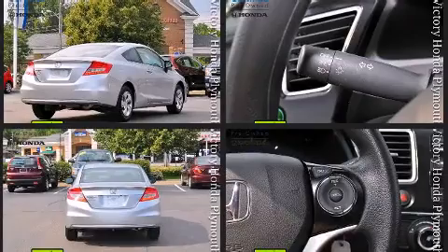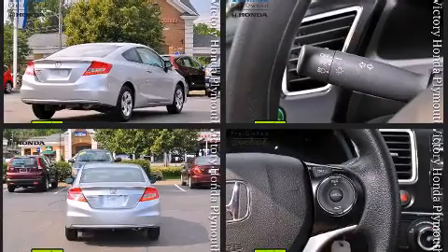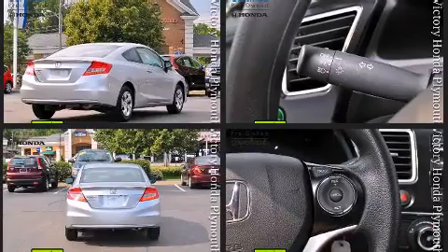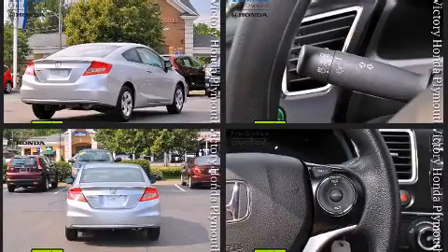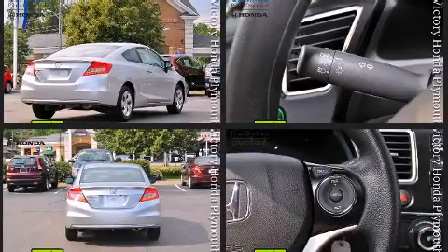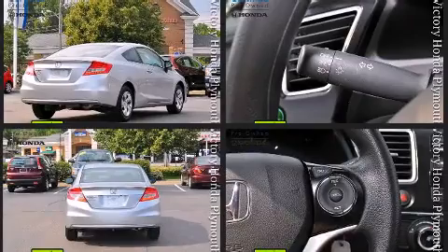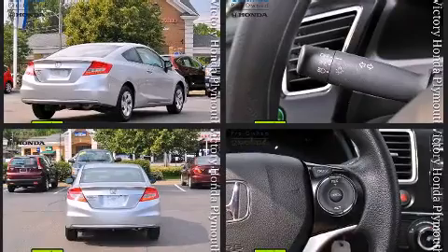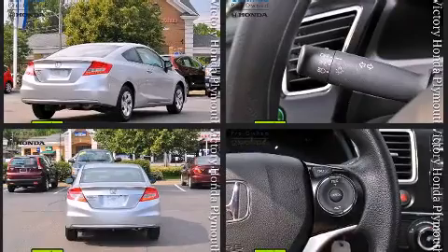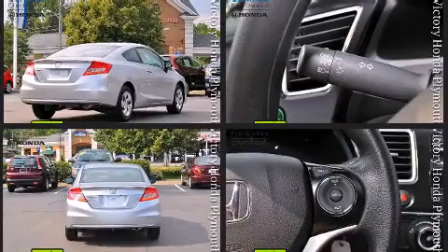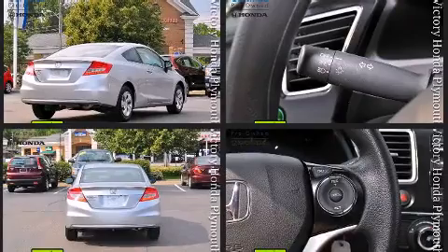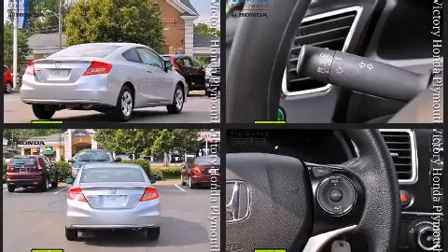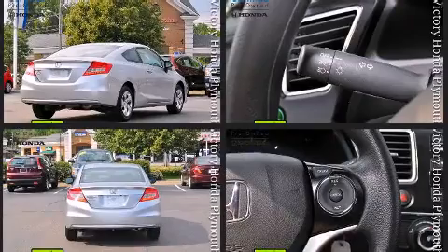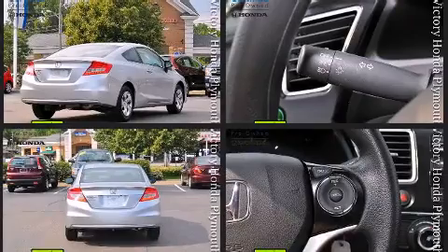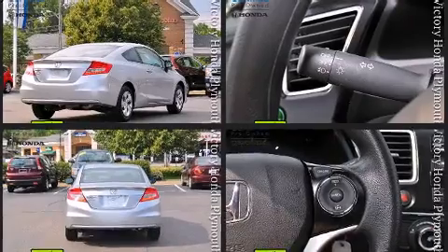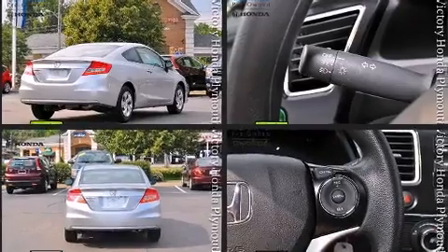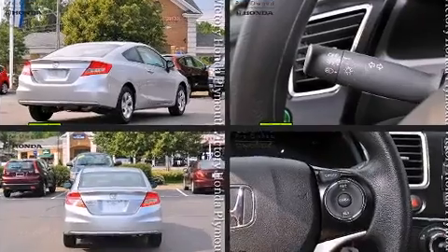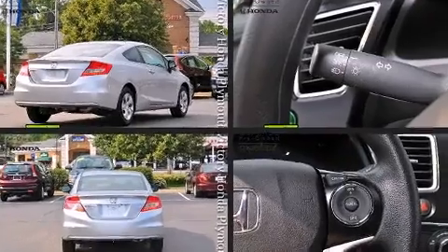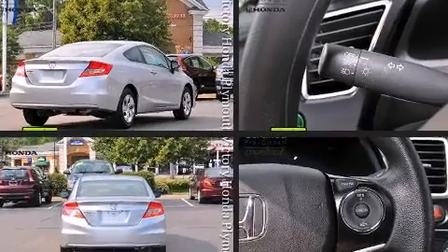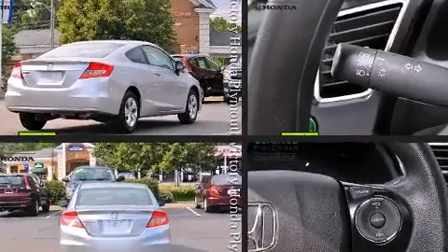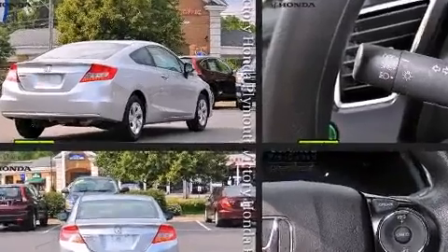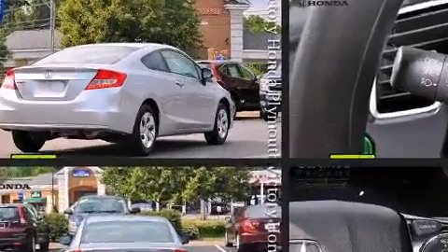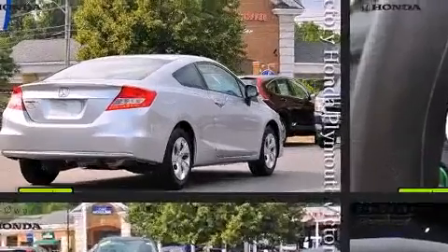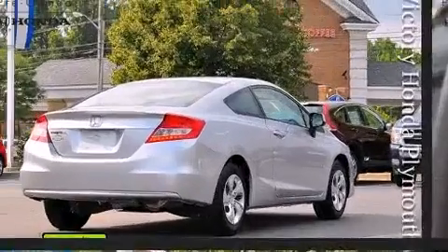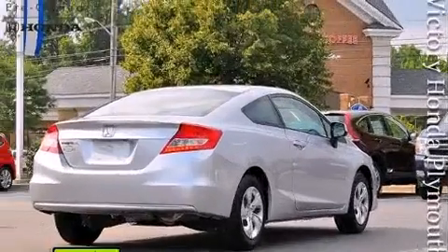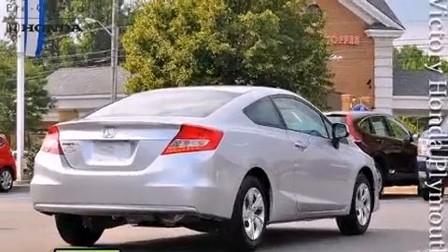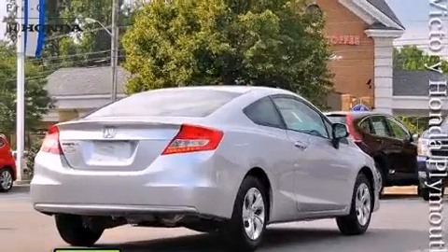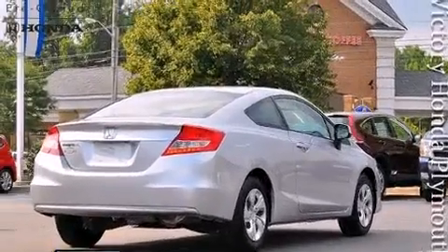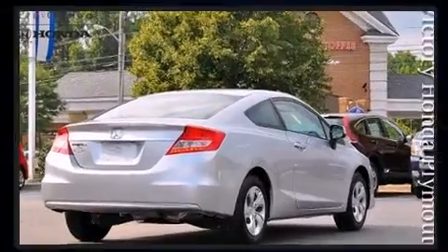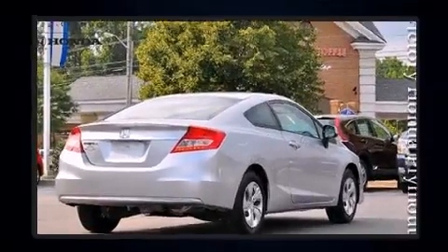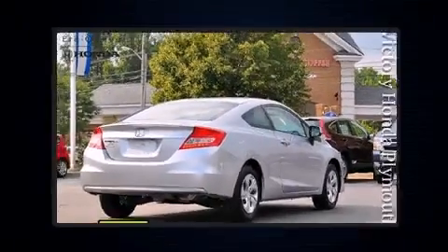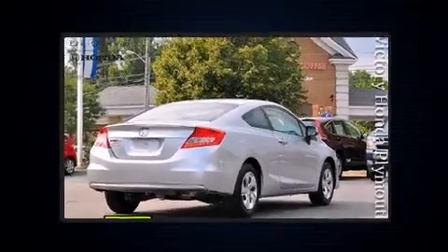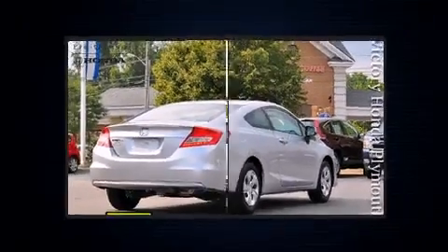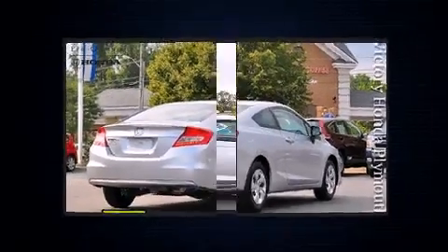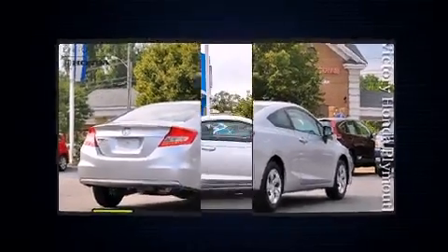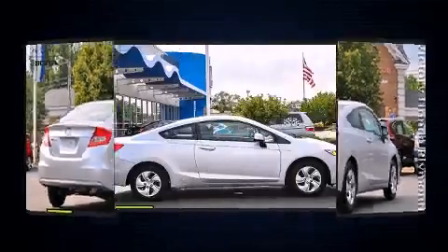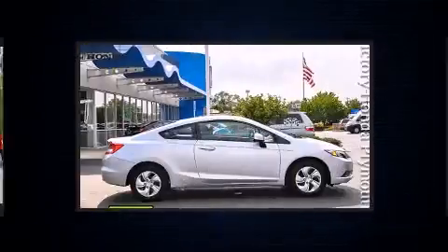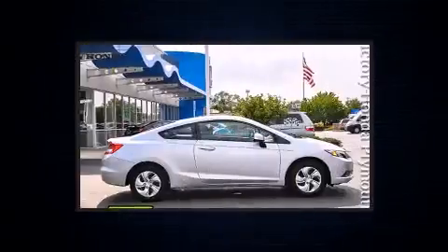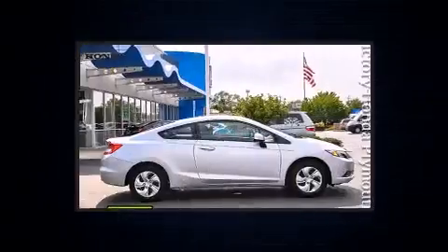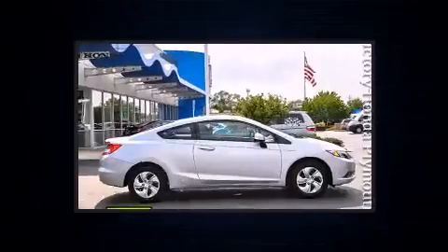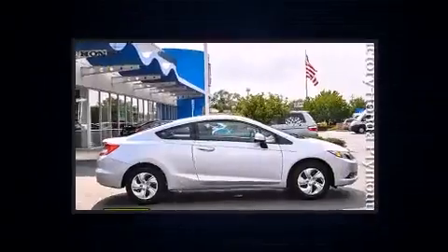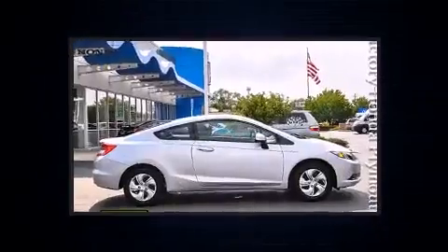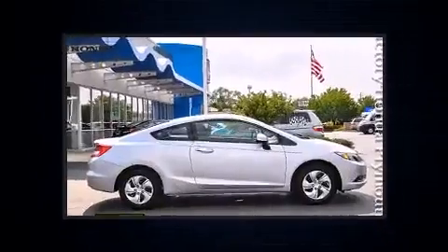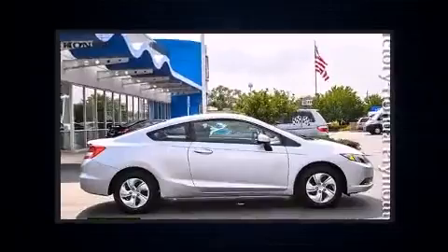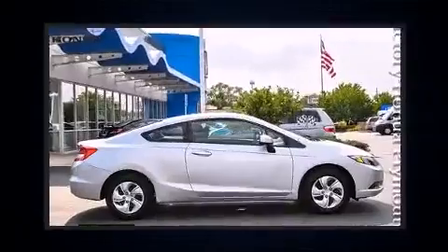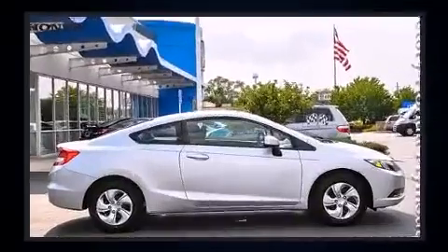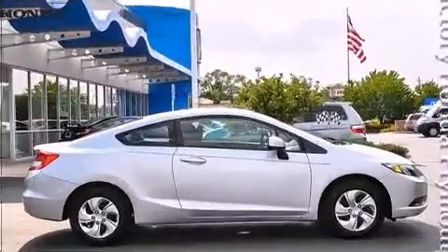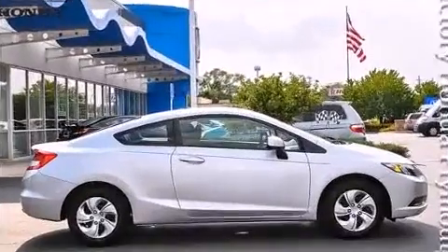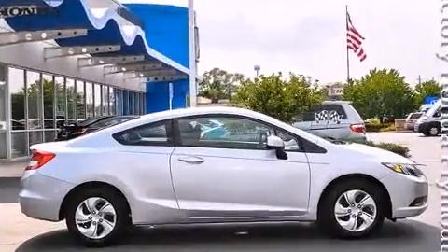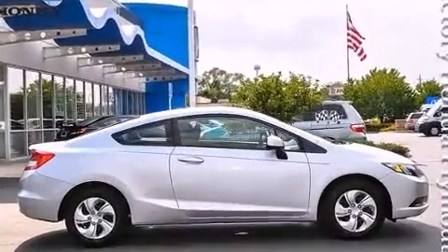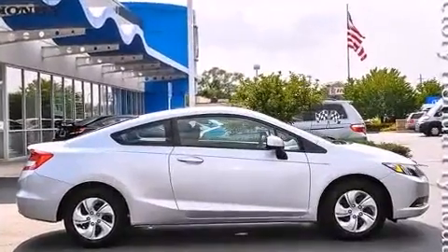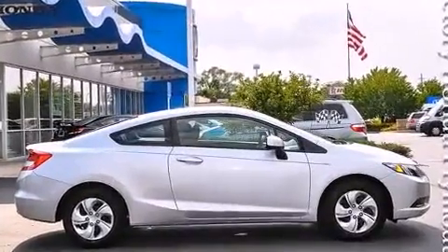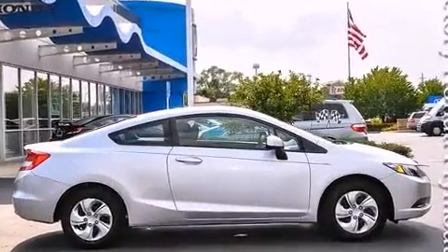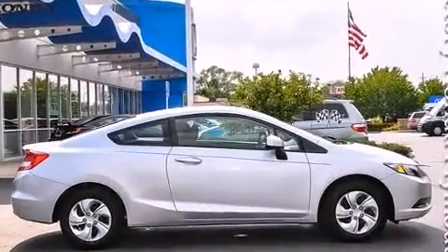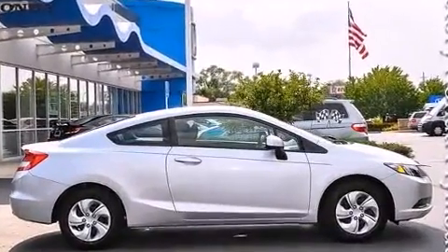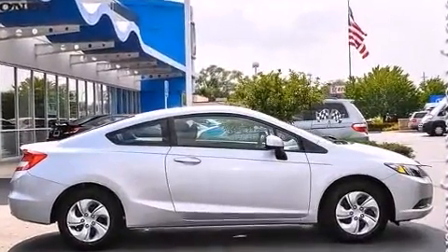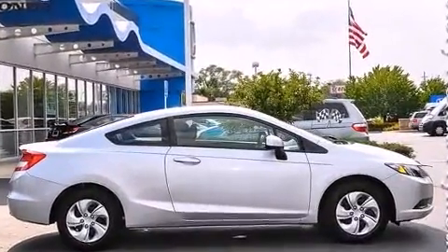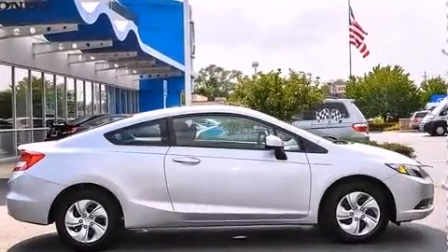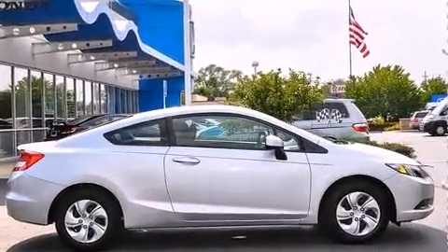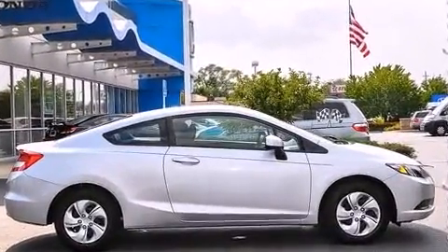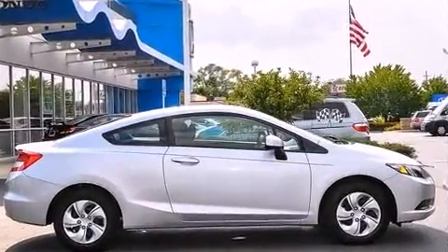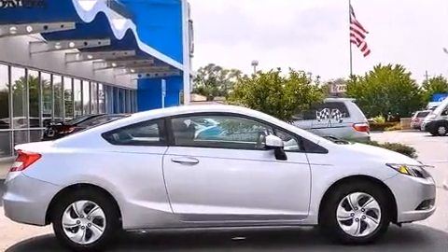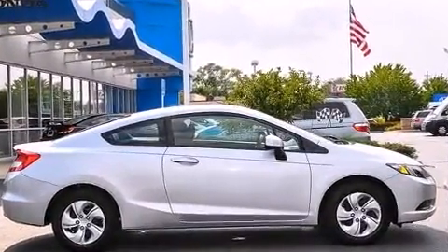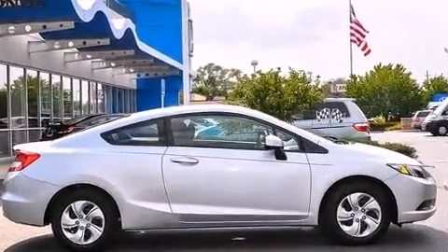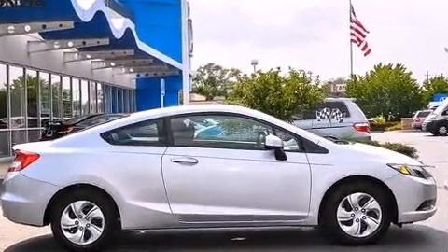Such as remote keyless entry, delay off headlights, an outside temperature display, and one-touch window functionality.